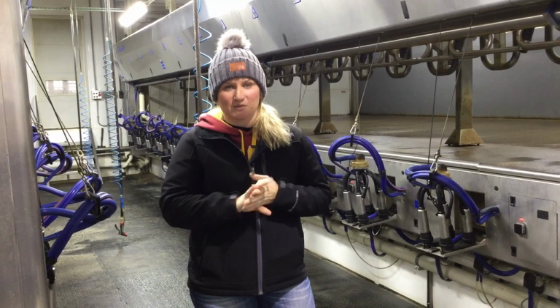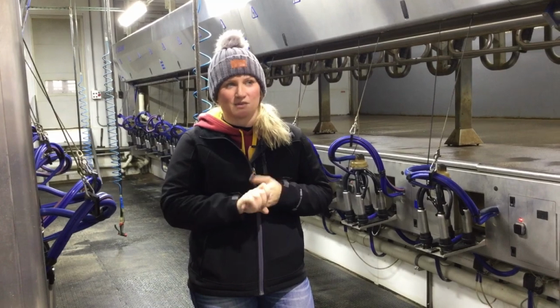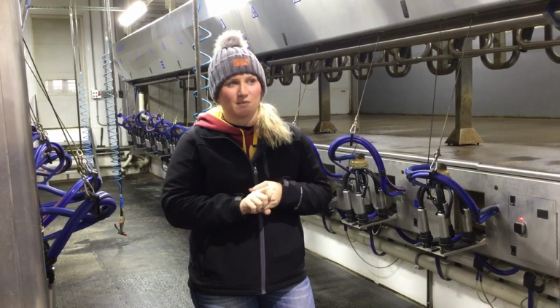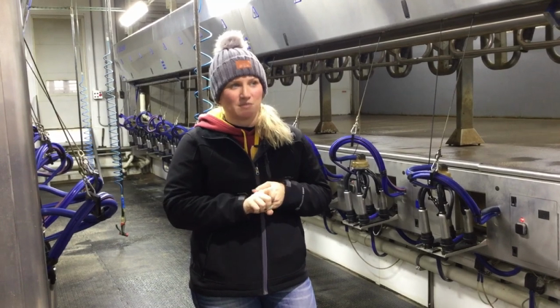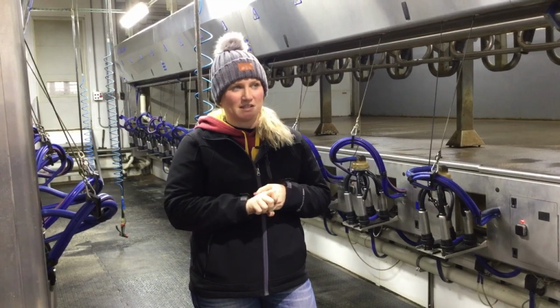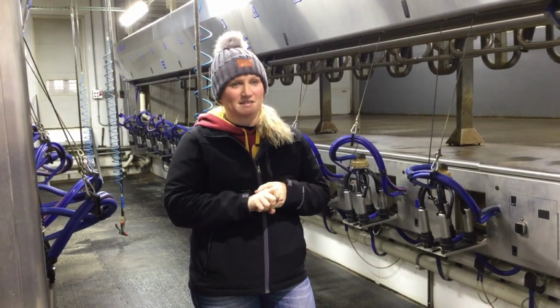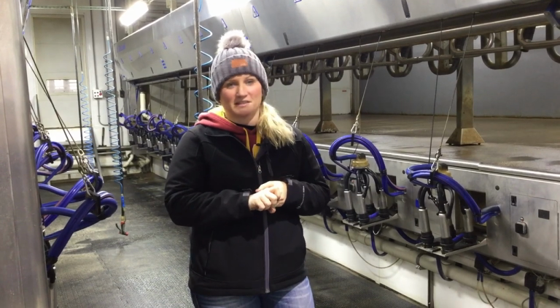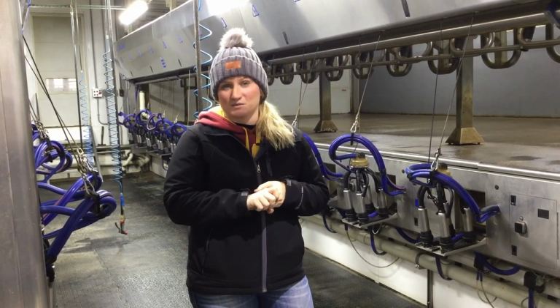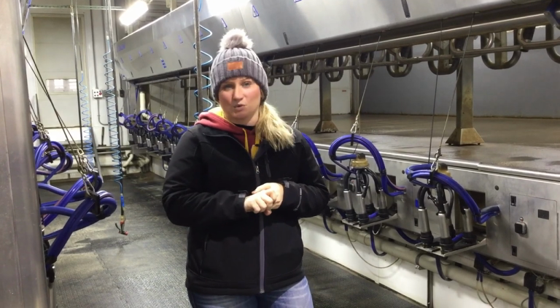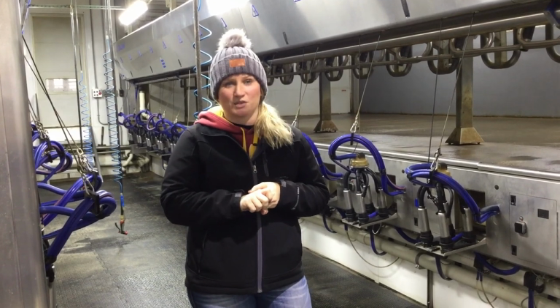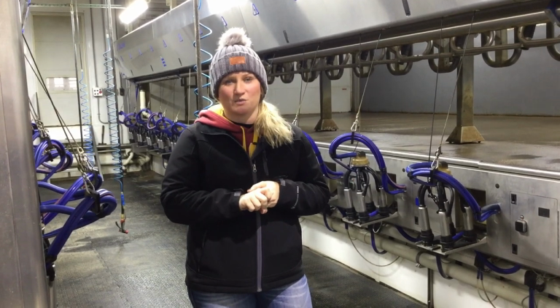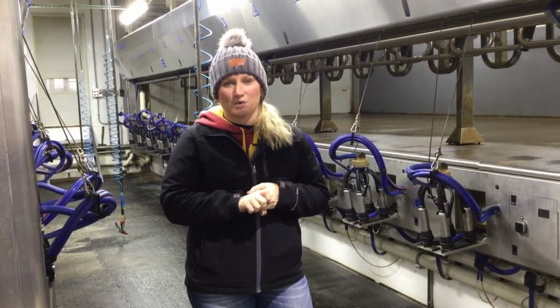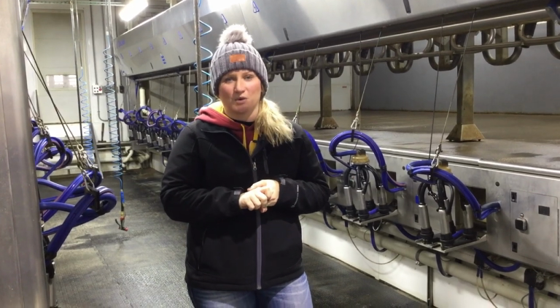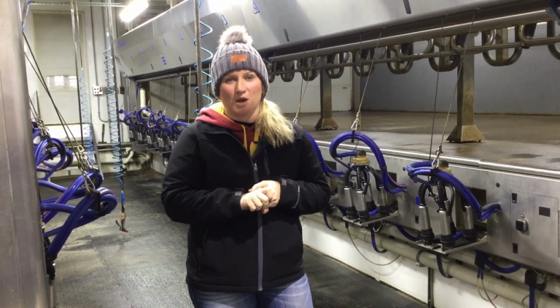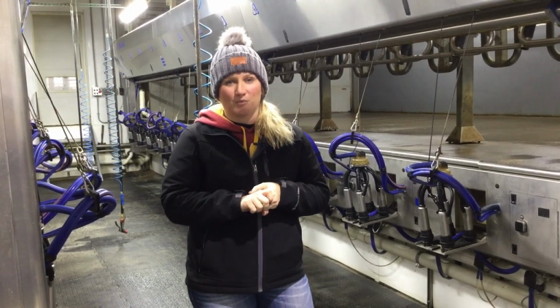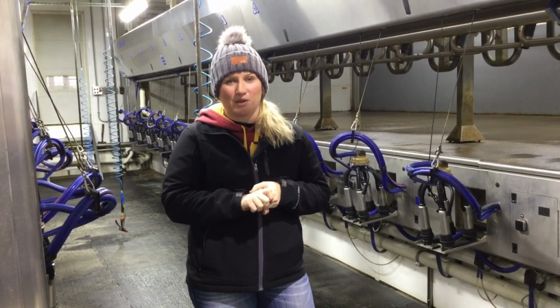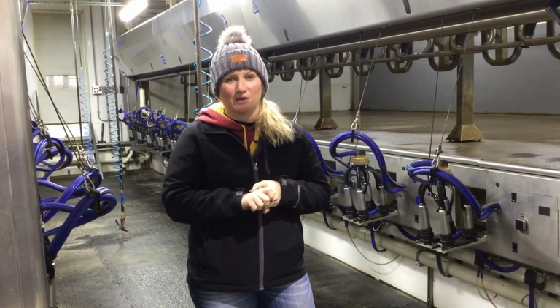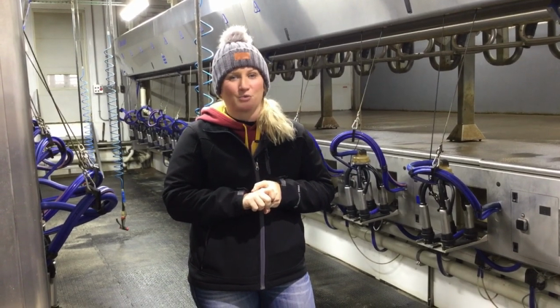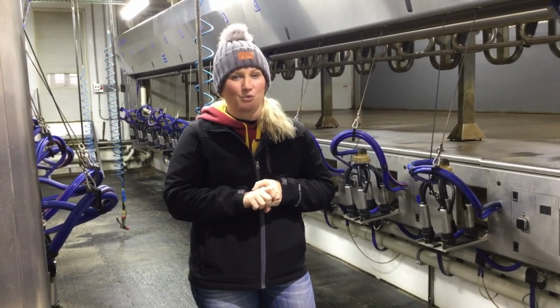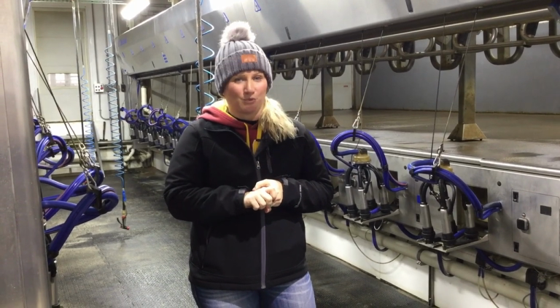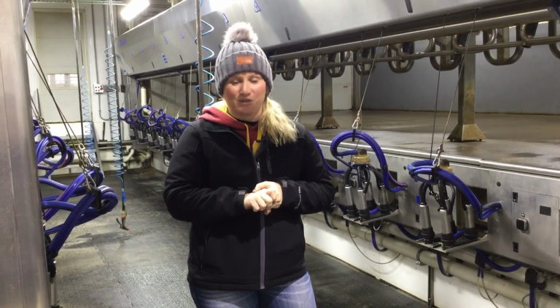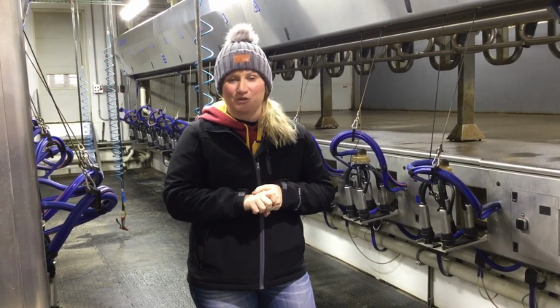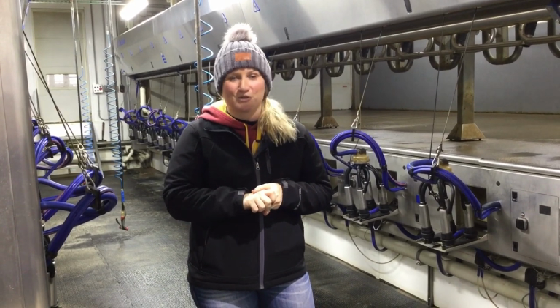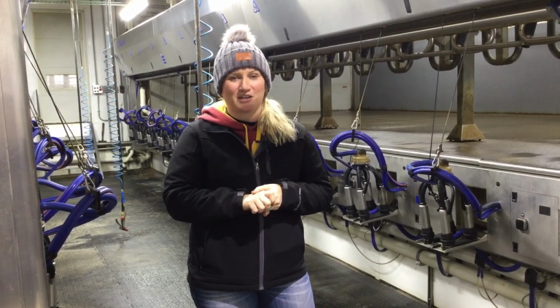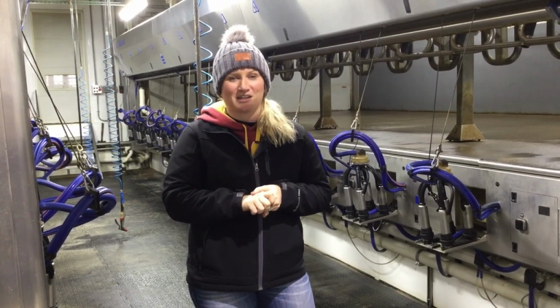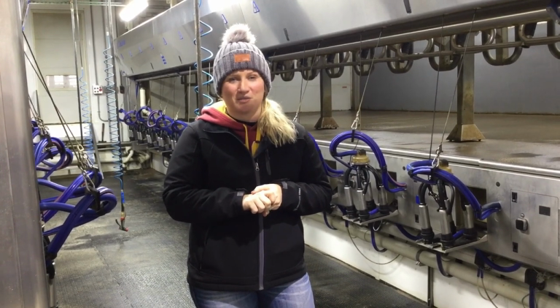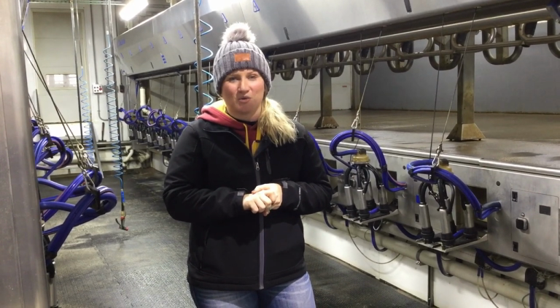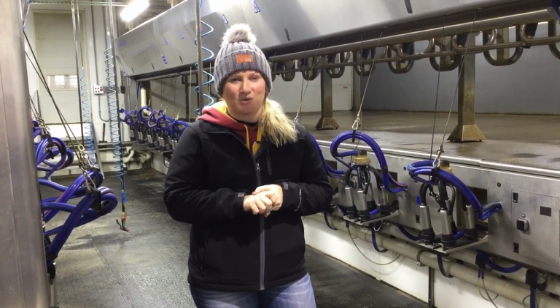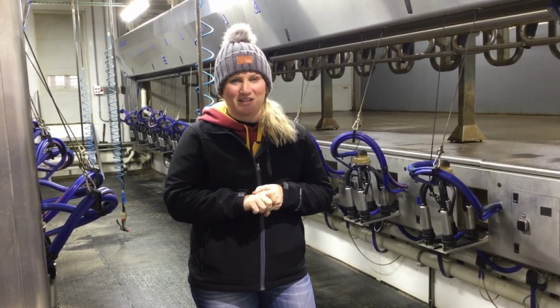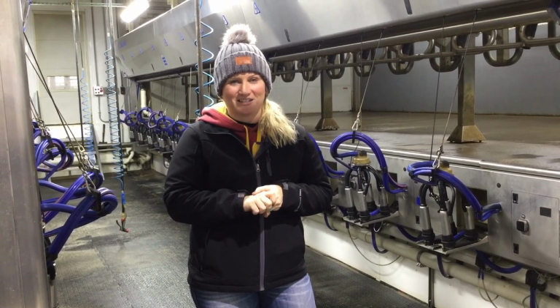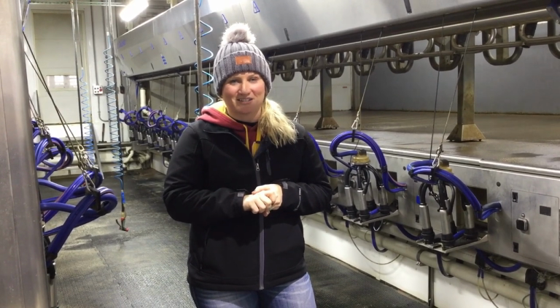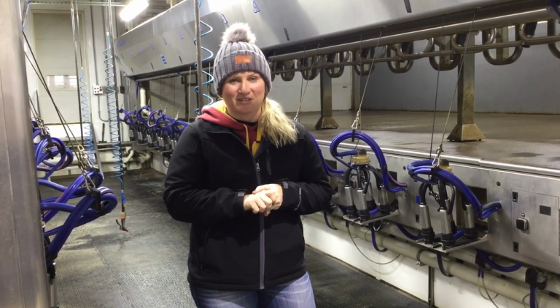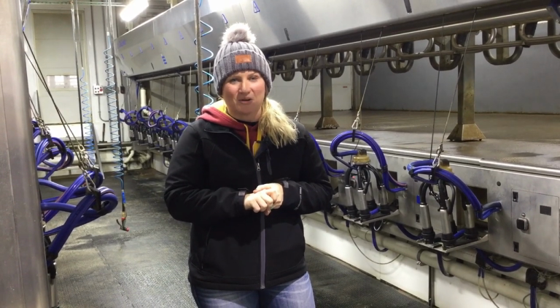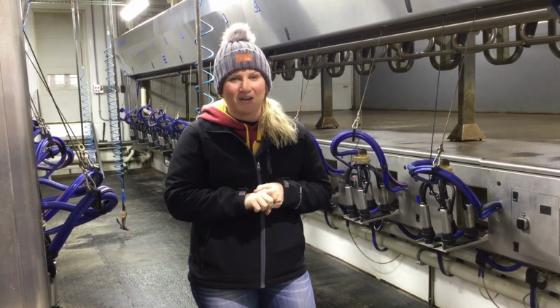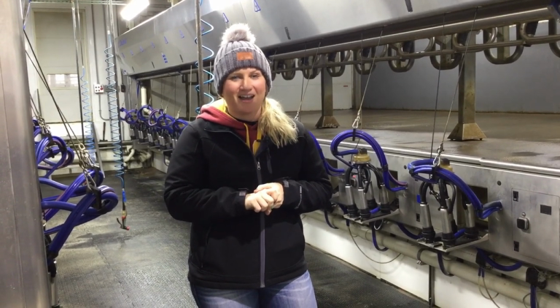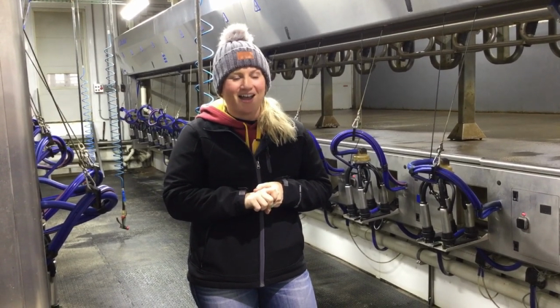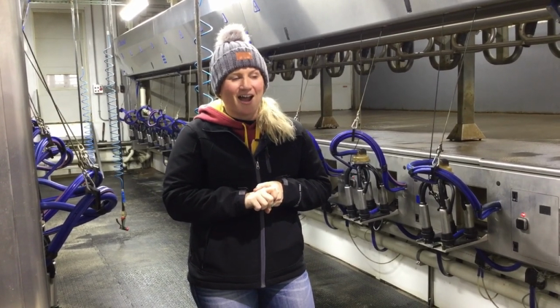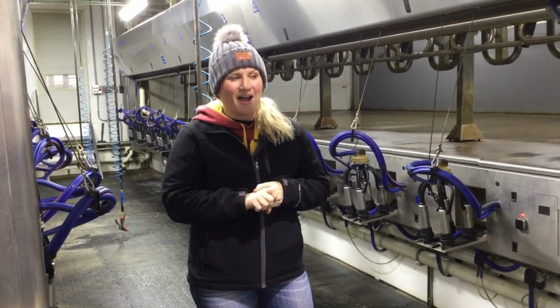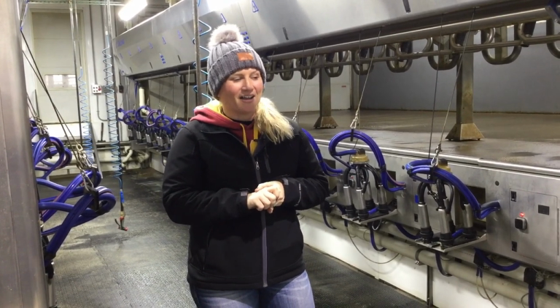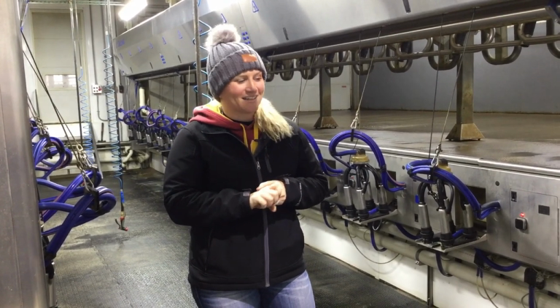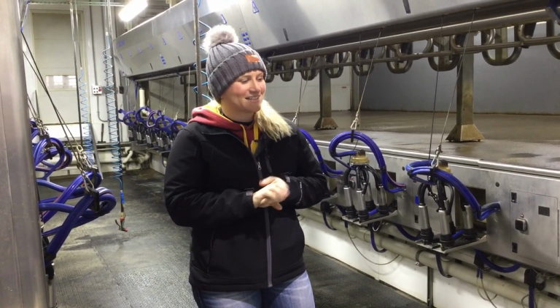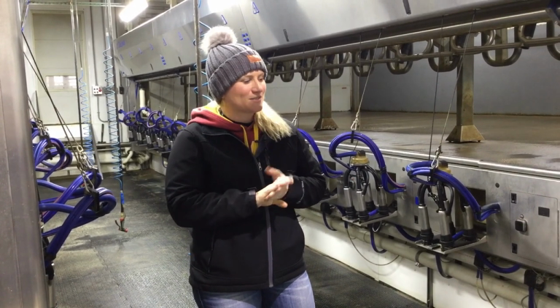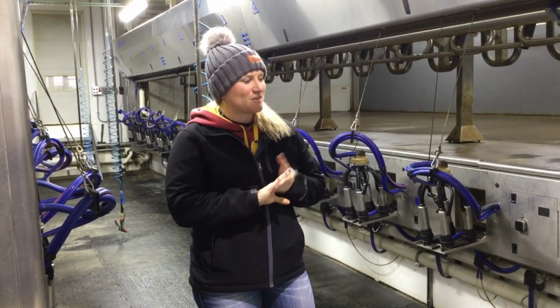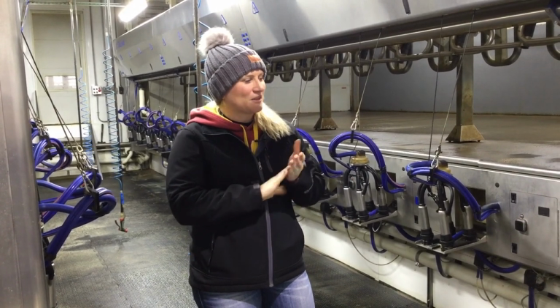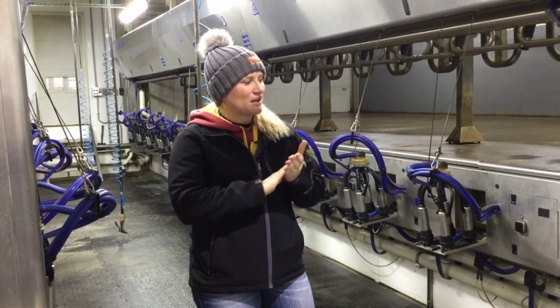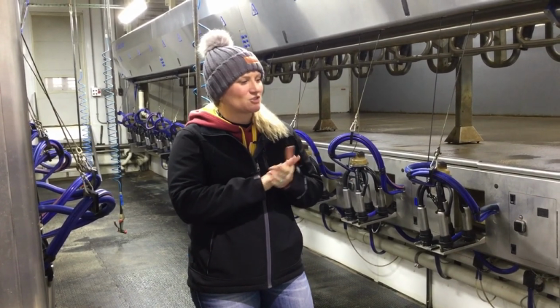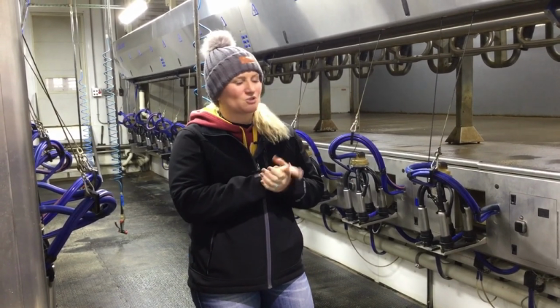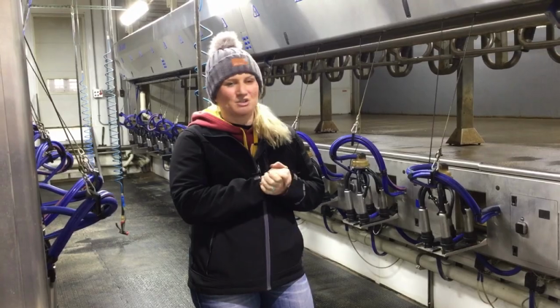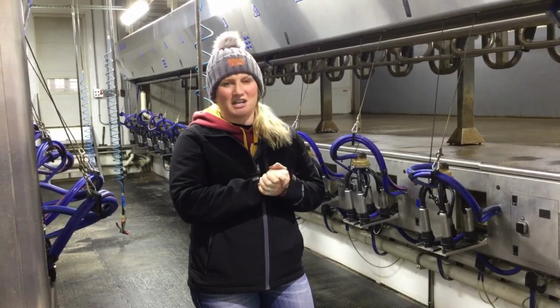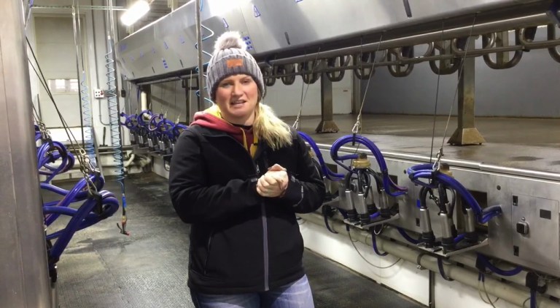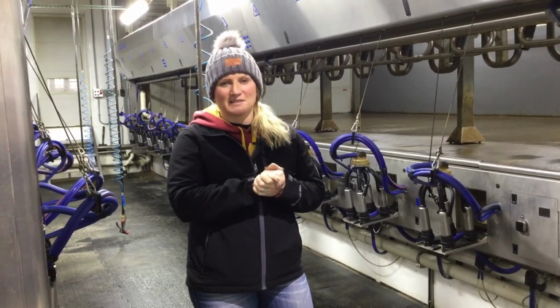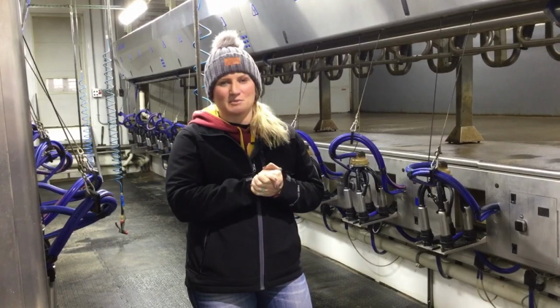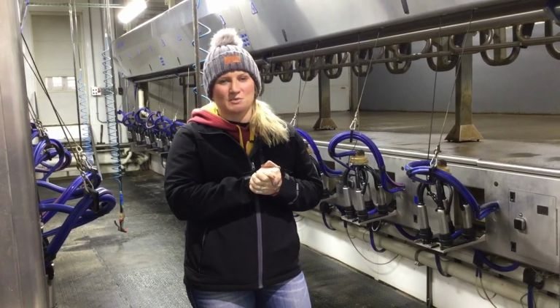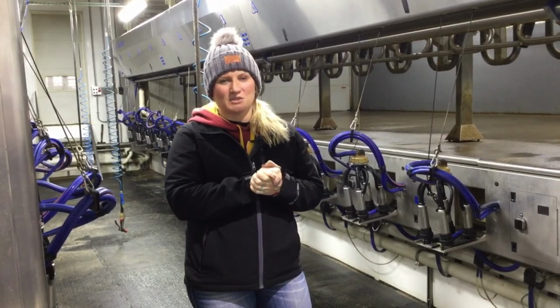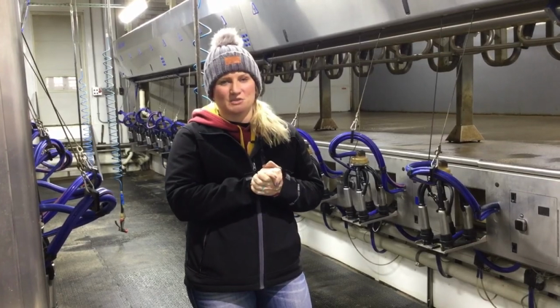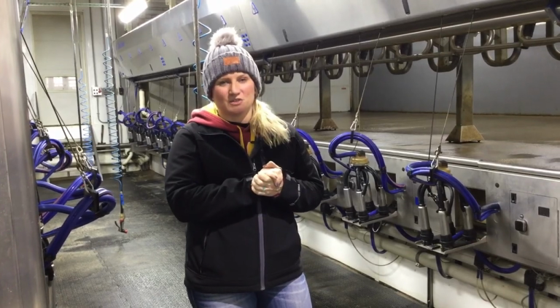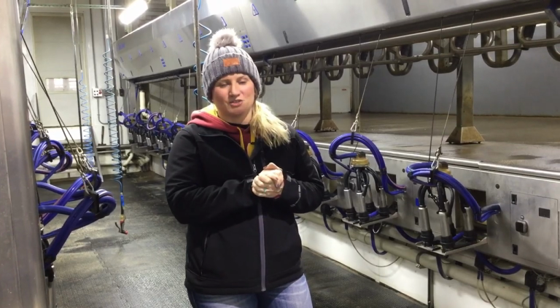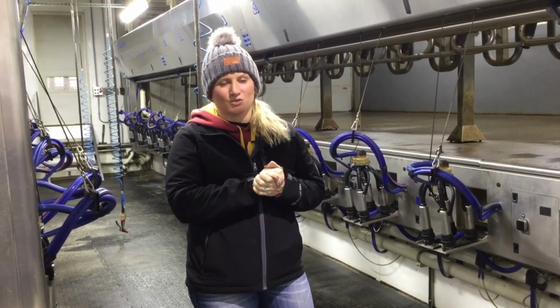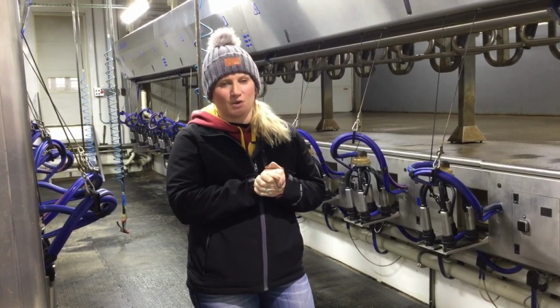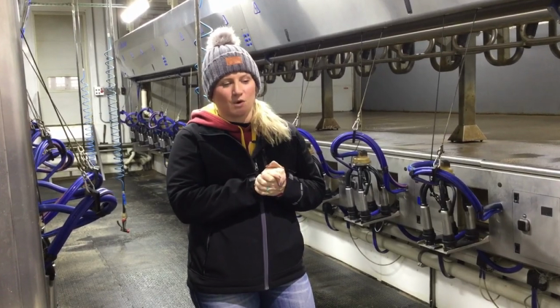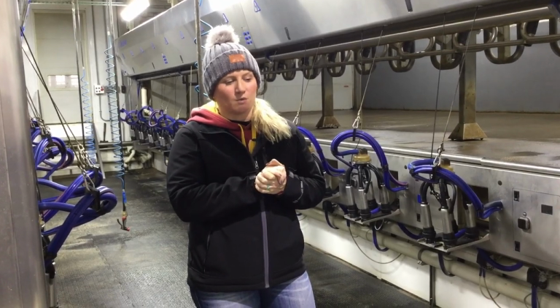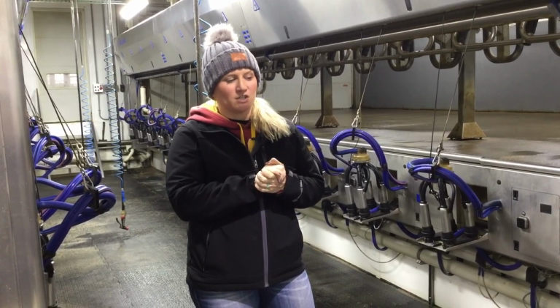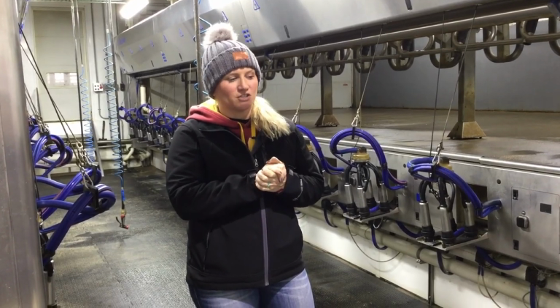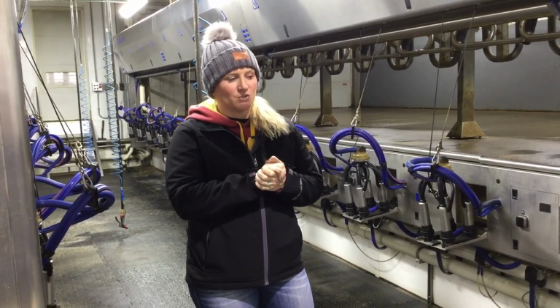That means this morning we were up at 3:30 in the morning. It gets to be a lot of short nights but we do enjoy what we do.